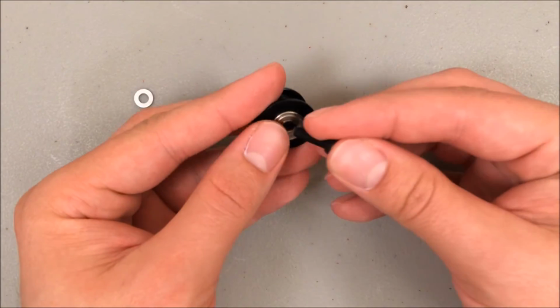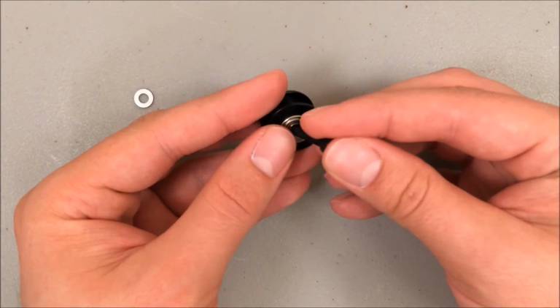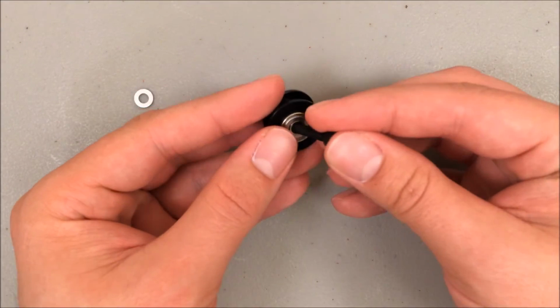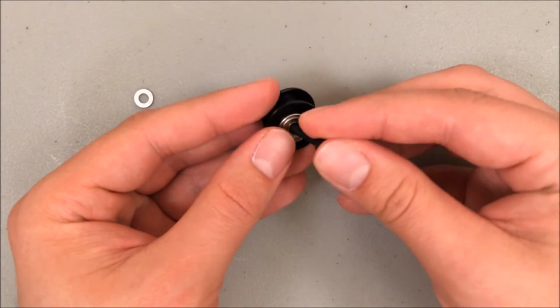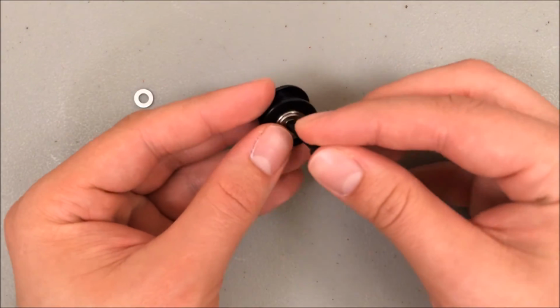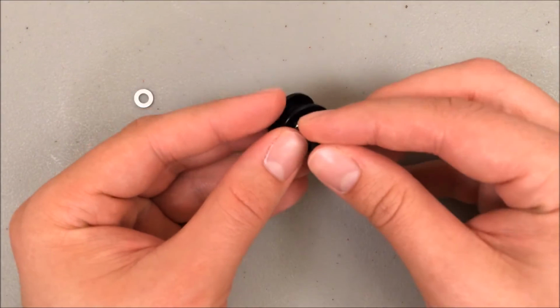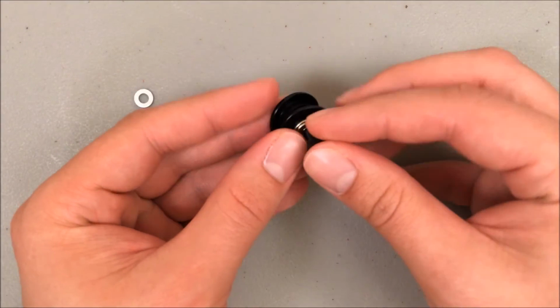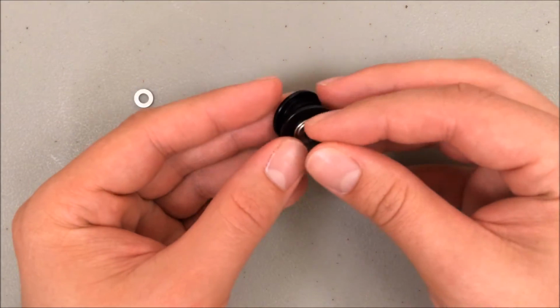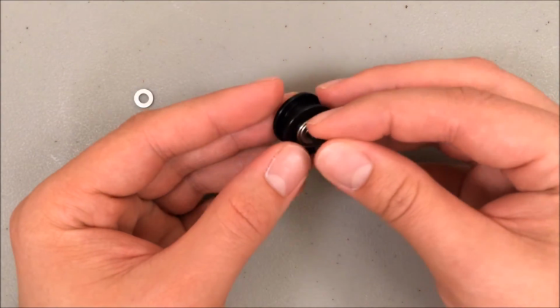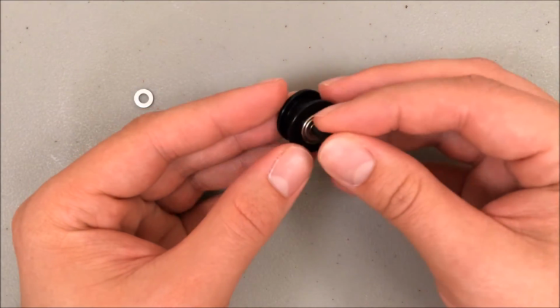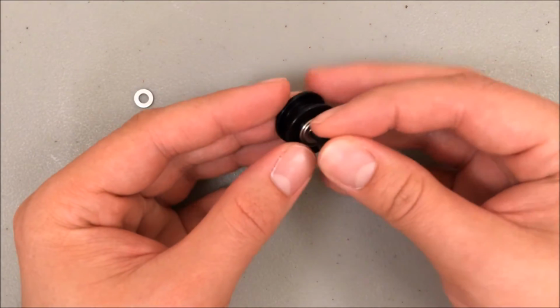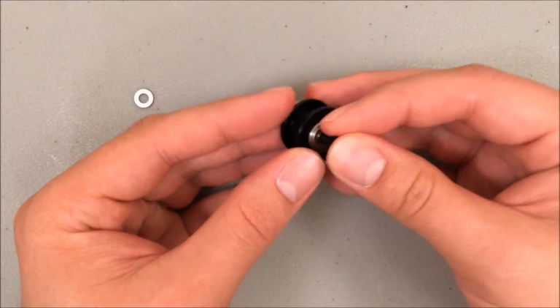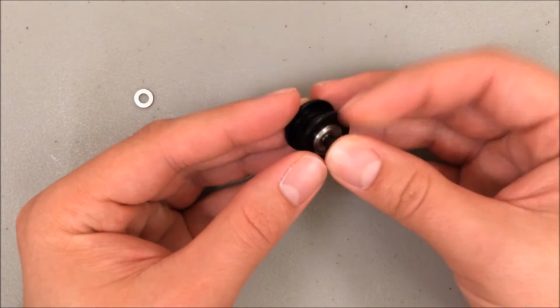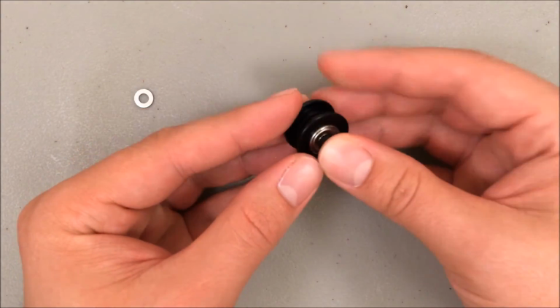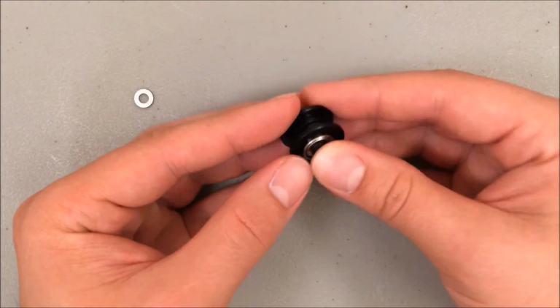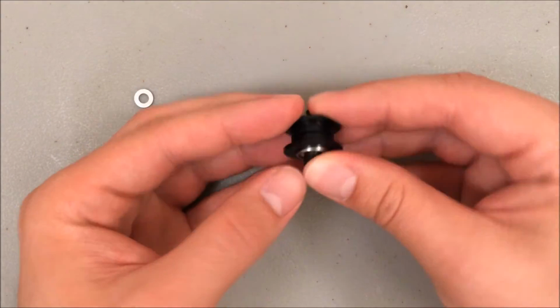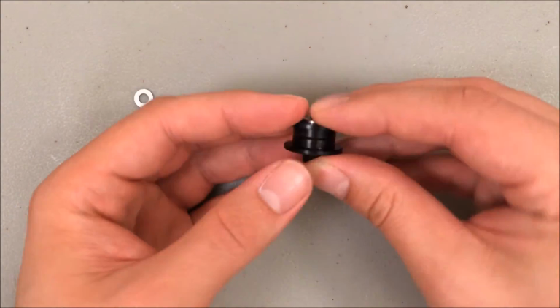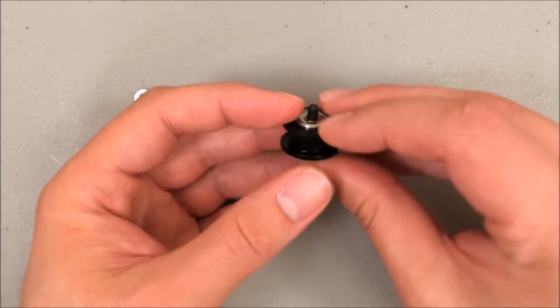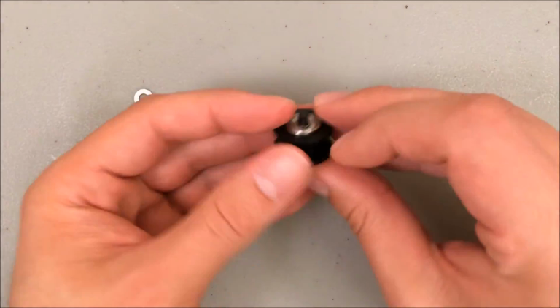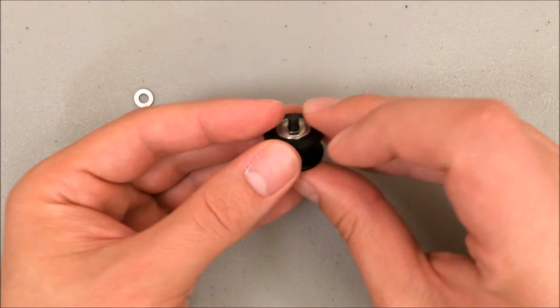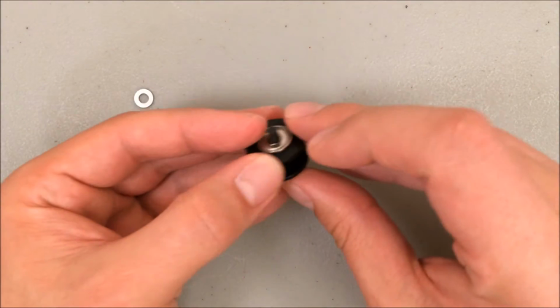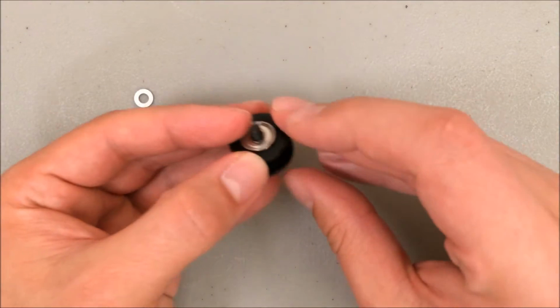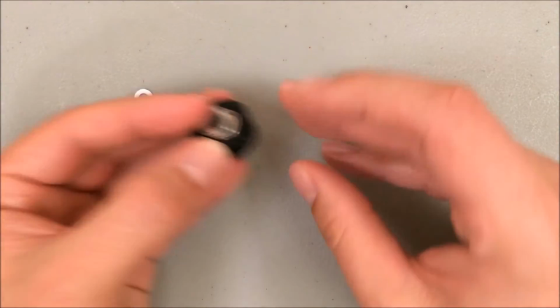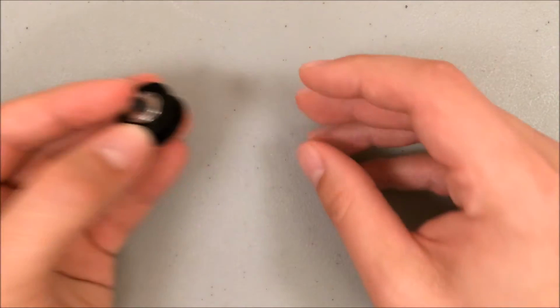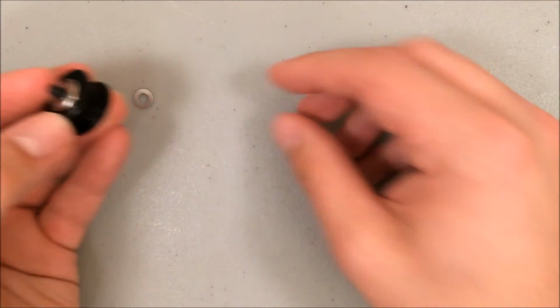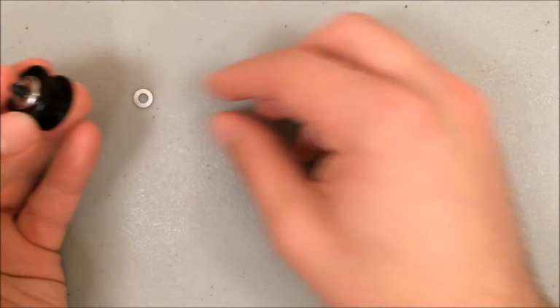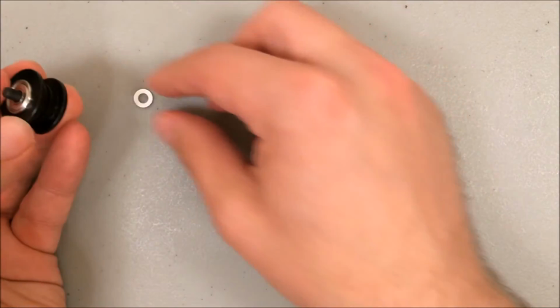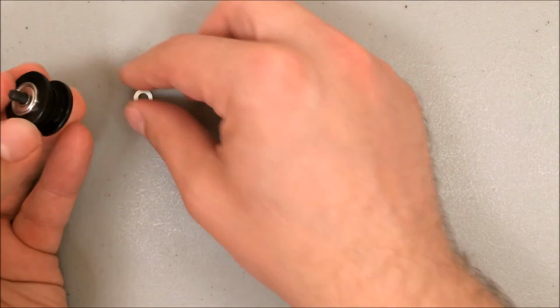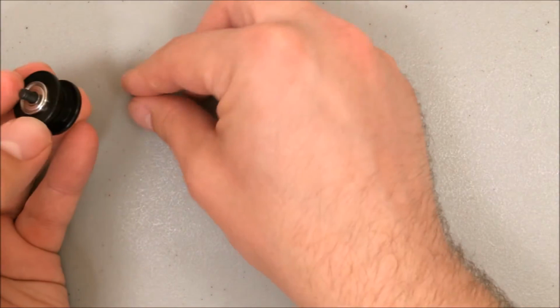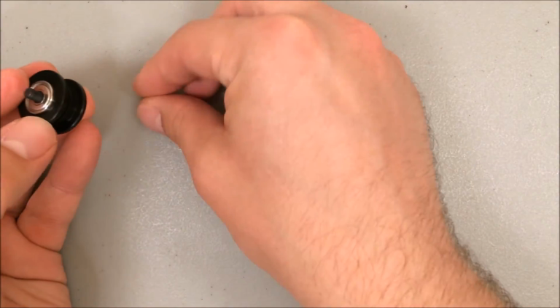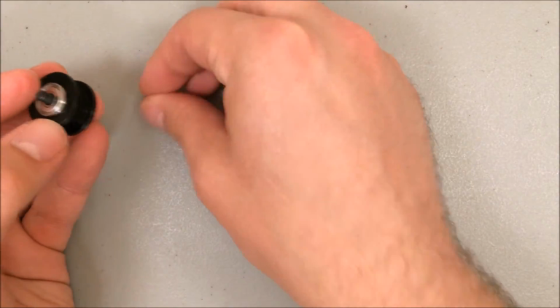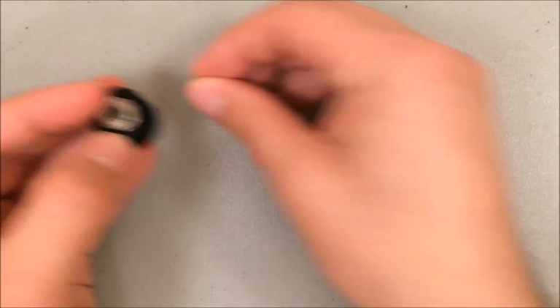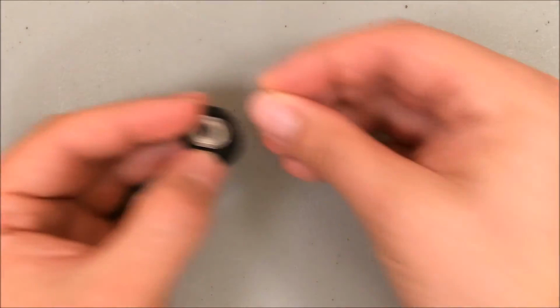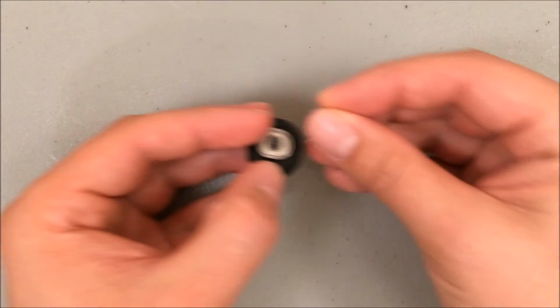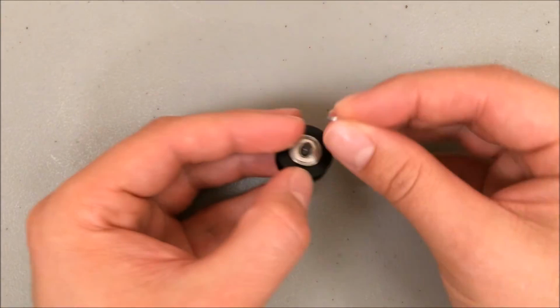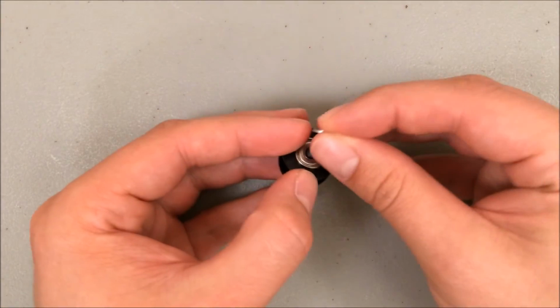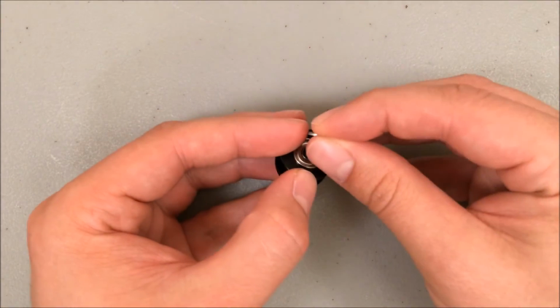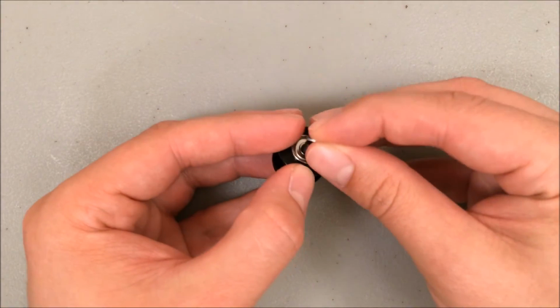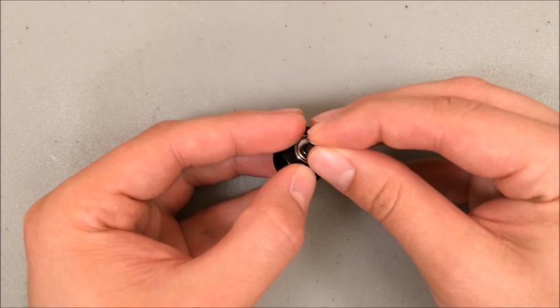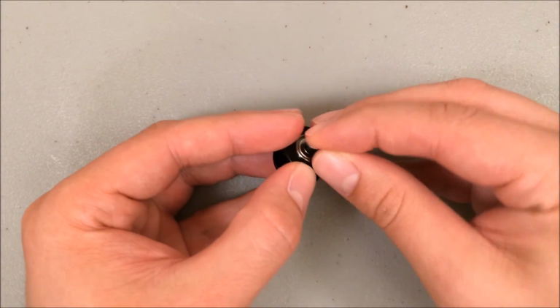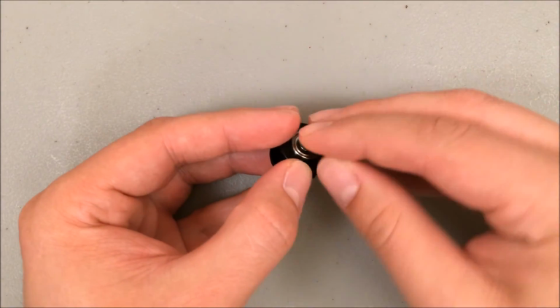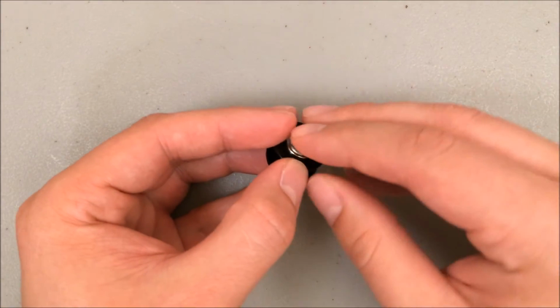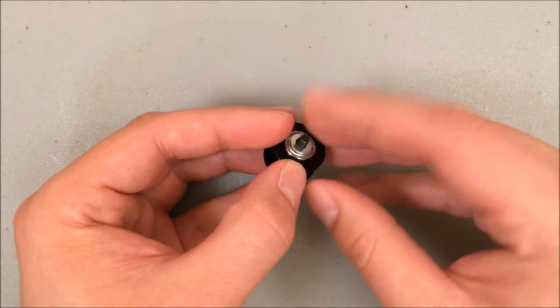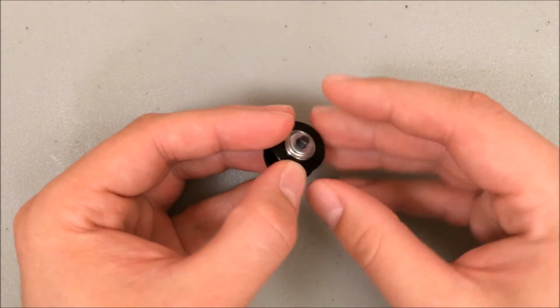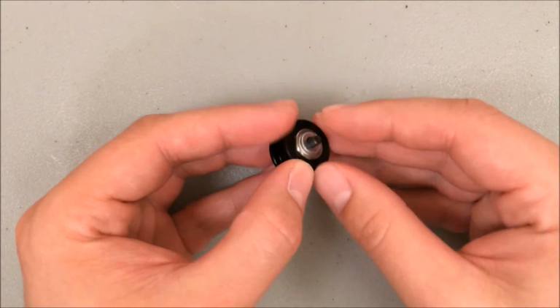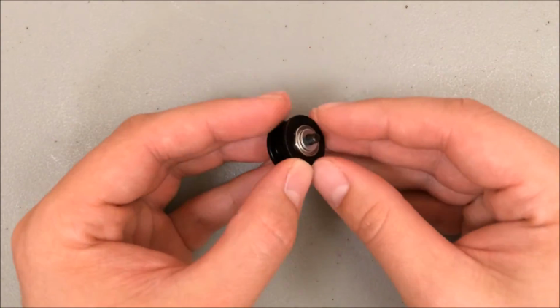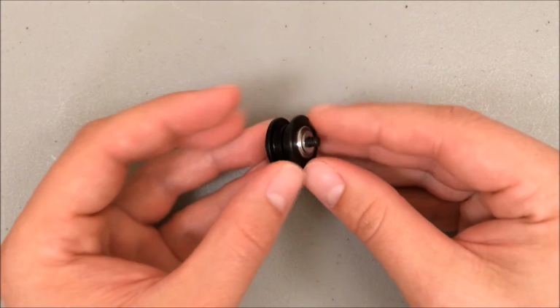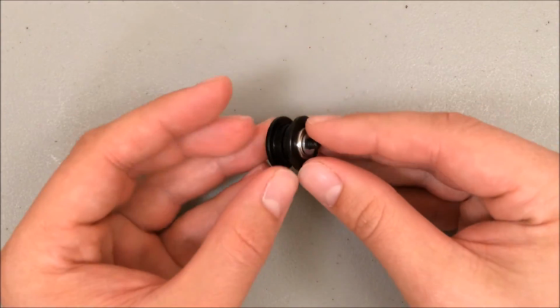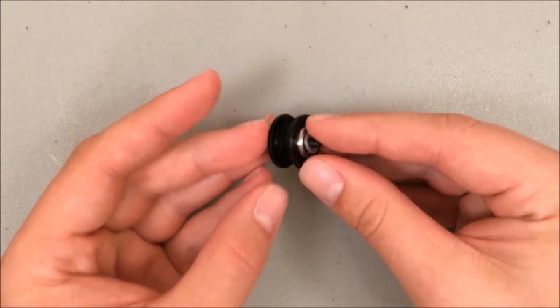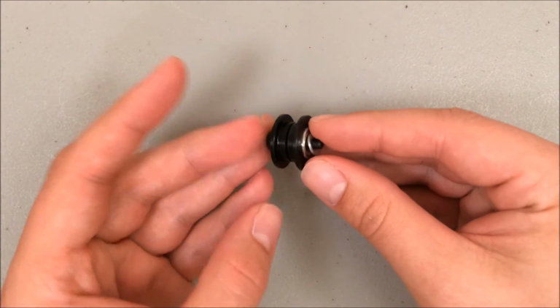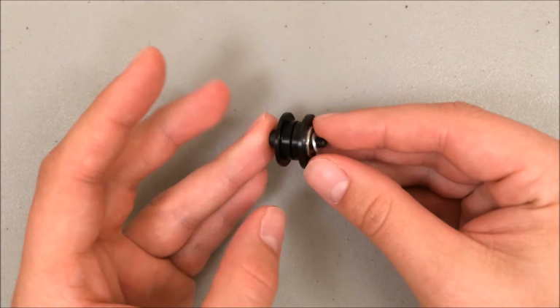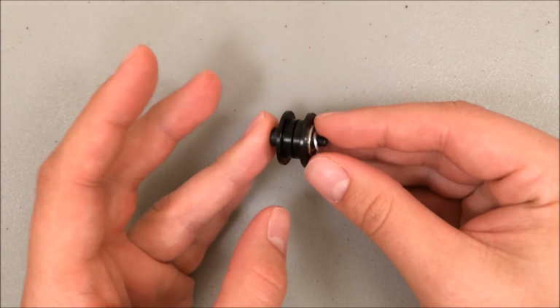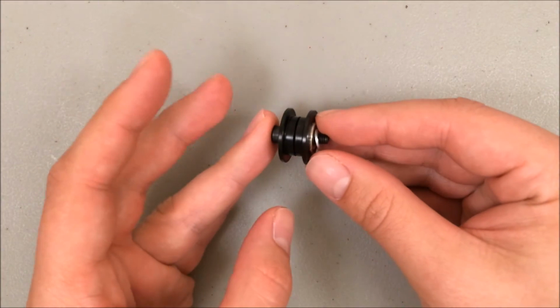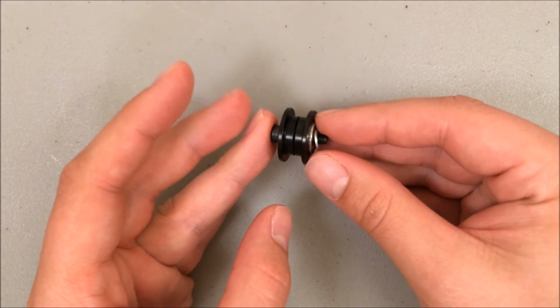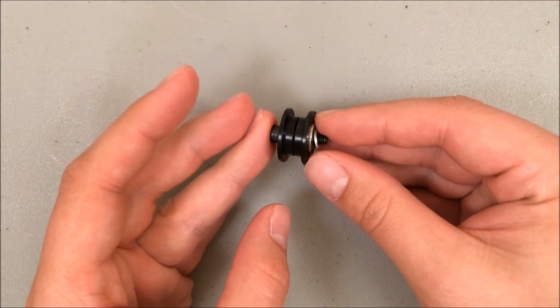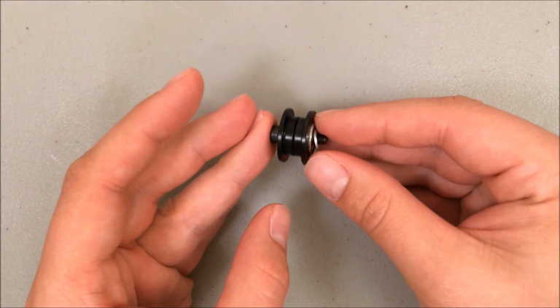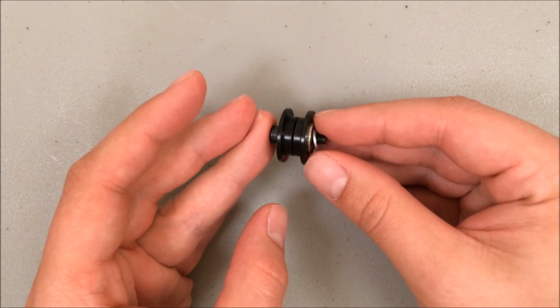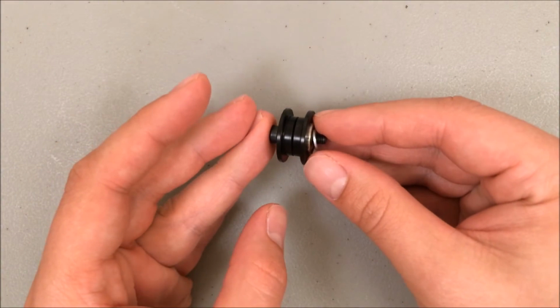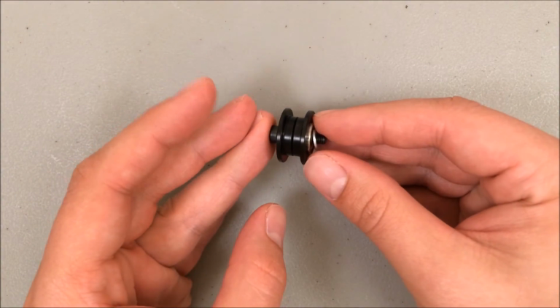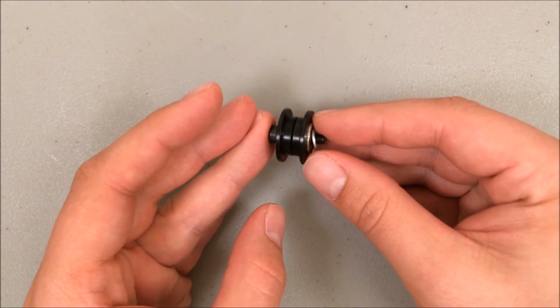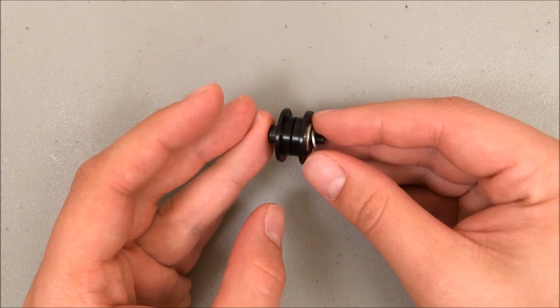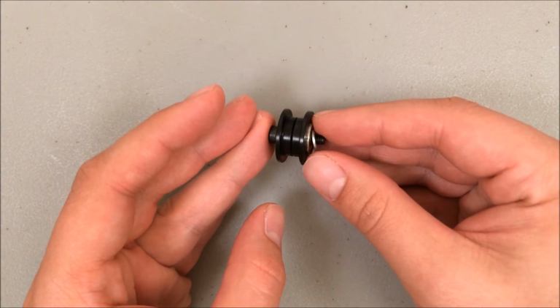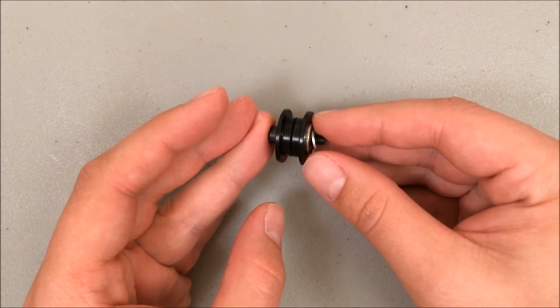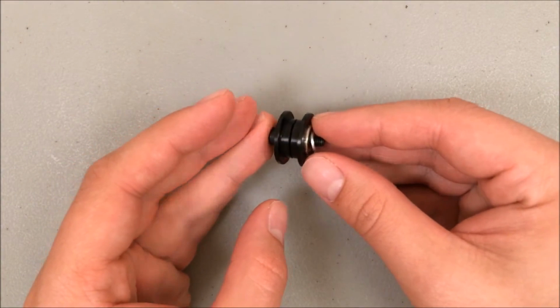Feed through the screw, and the other side gets the washer. Now we're ready to attach it.